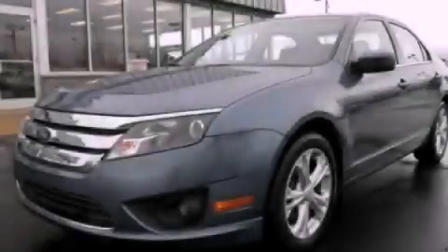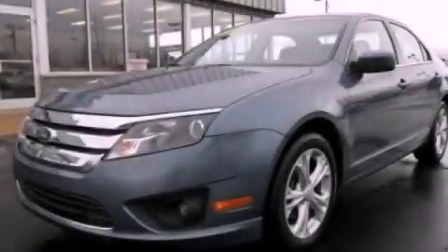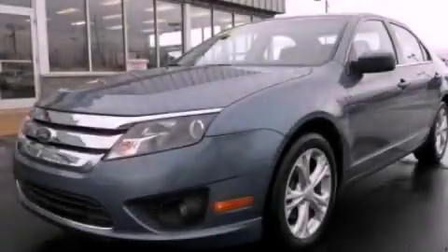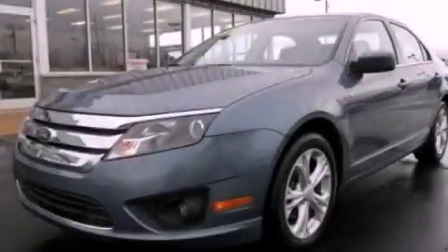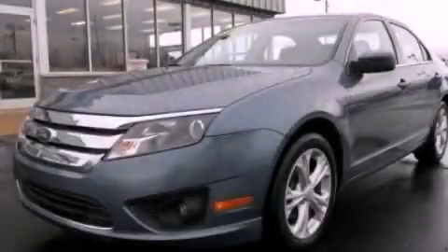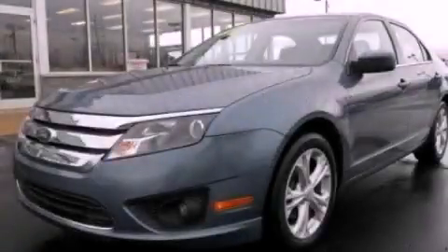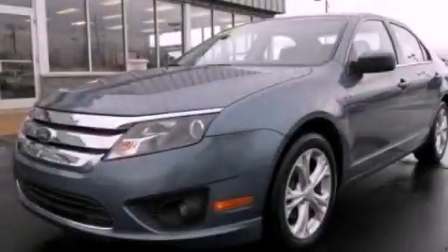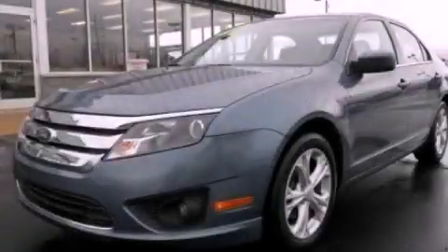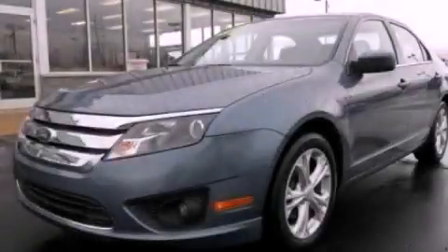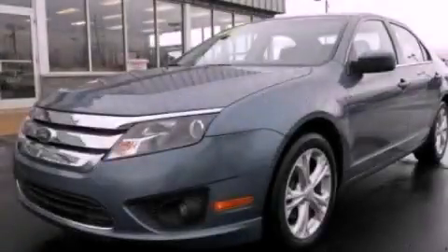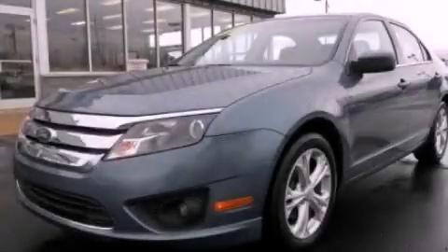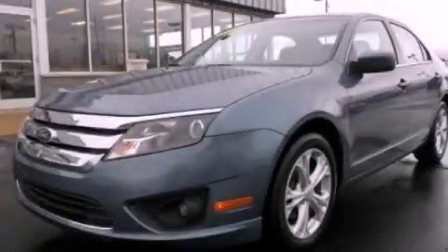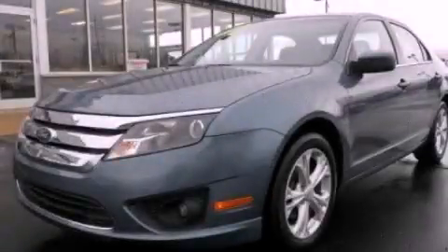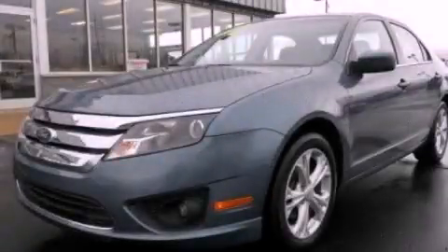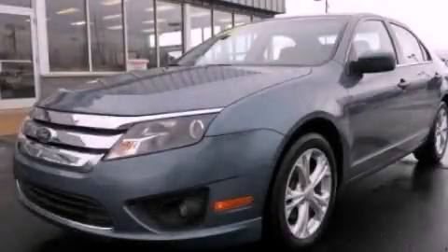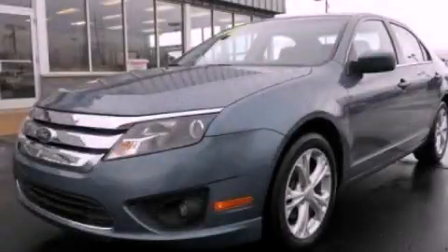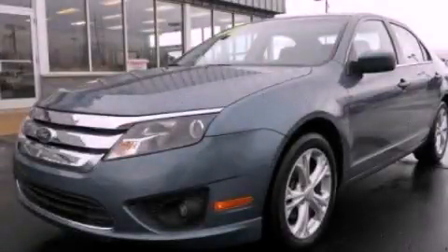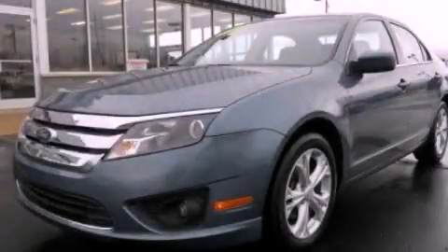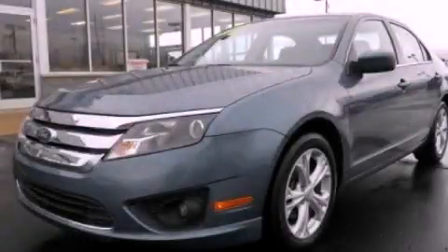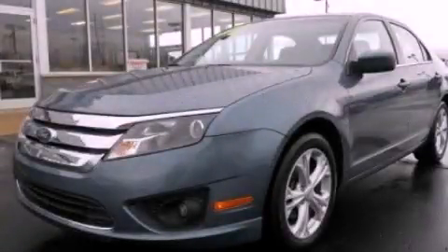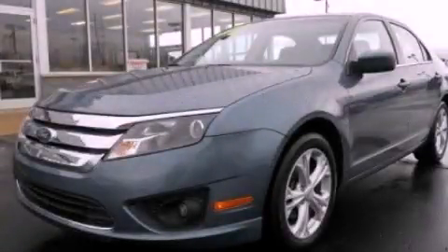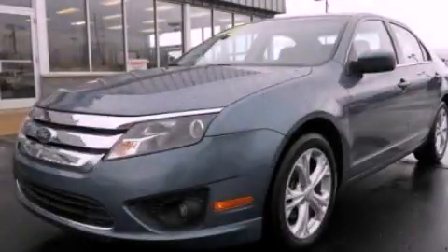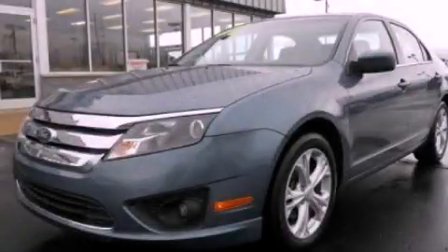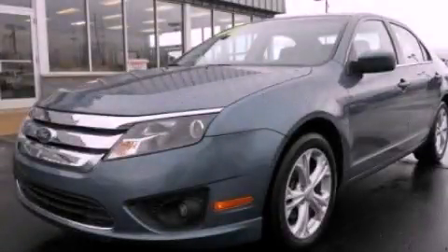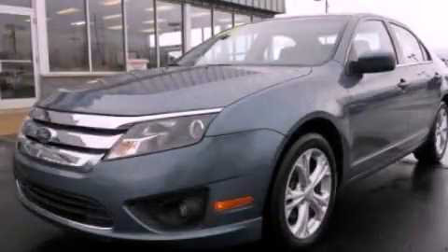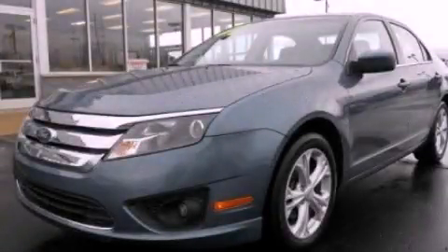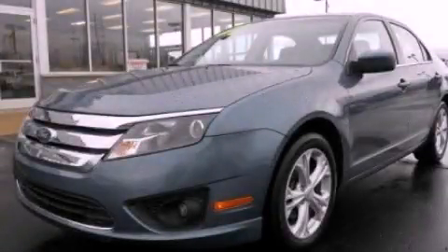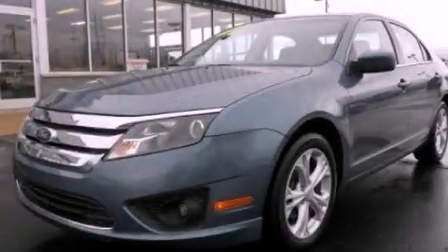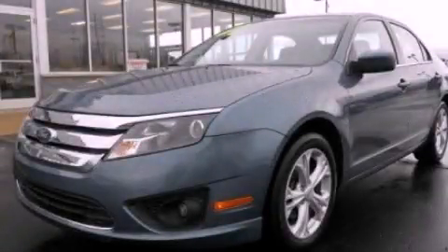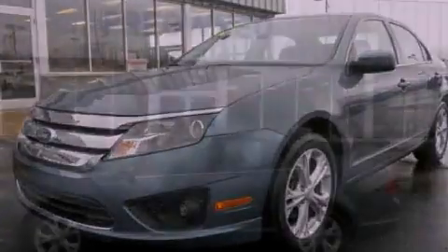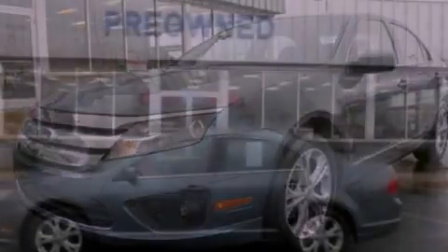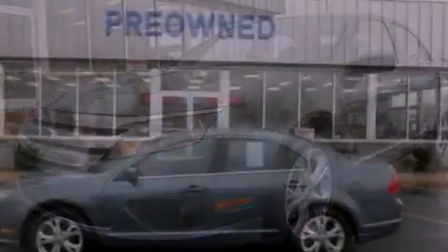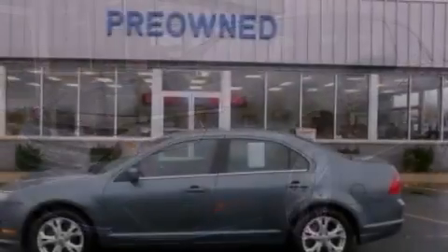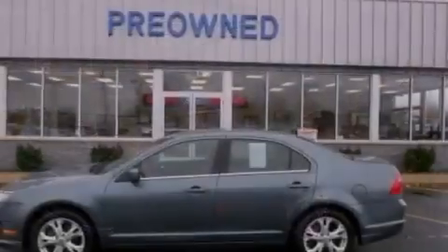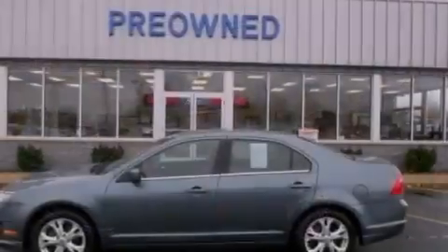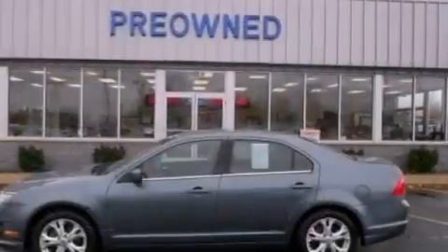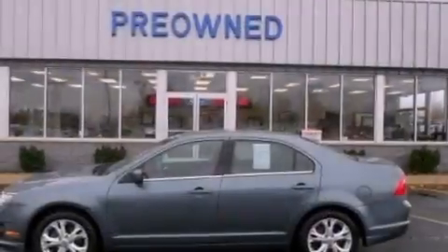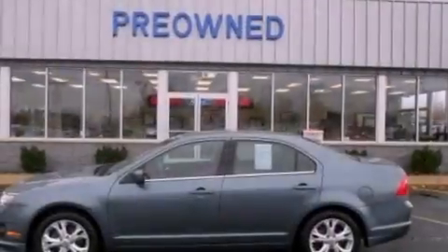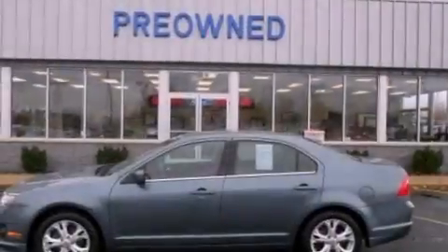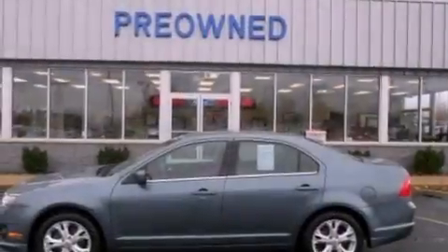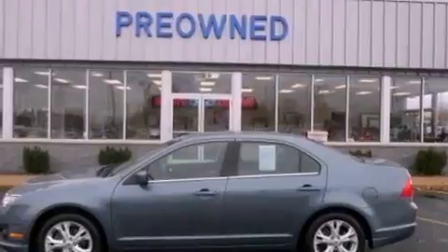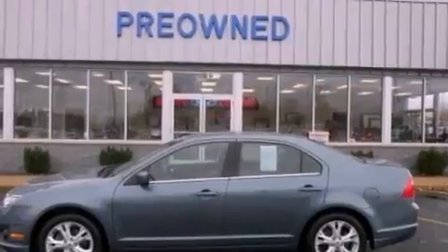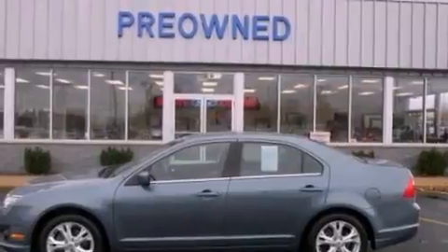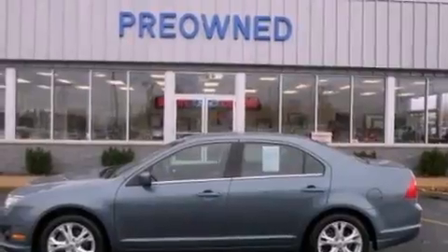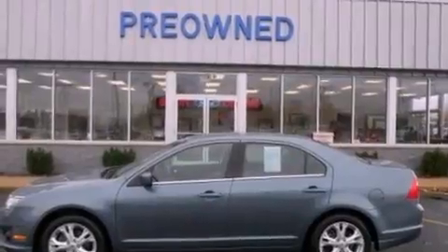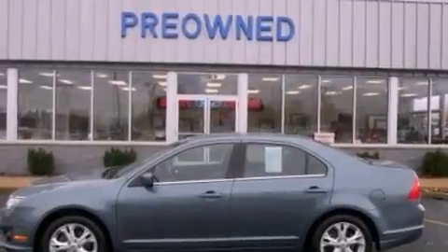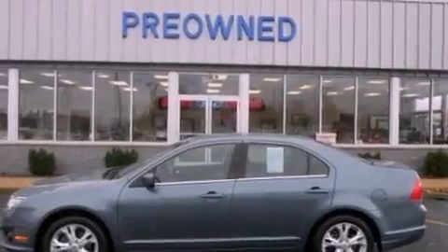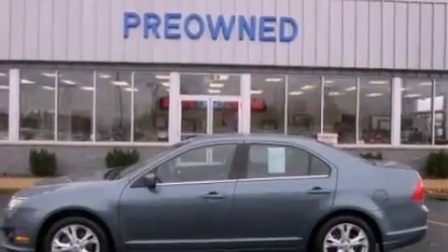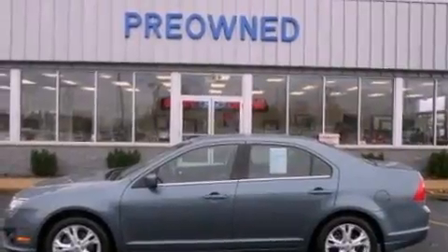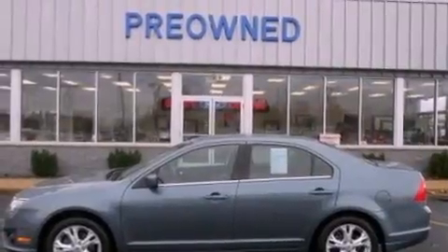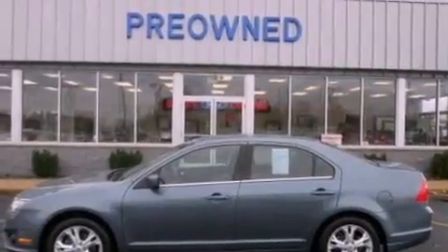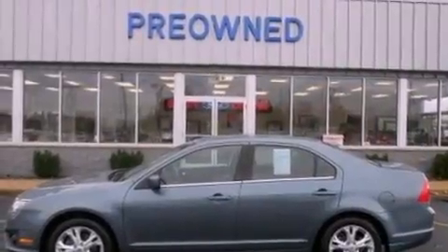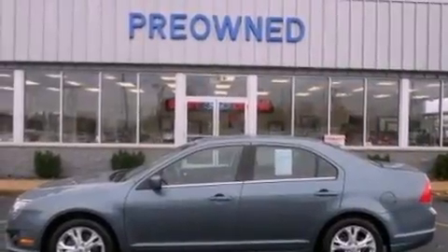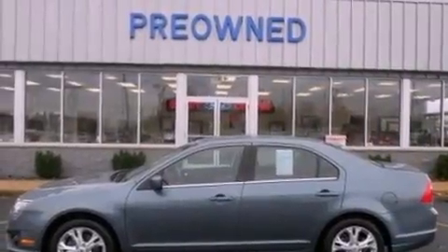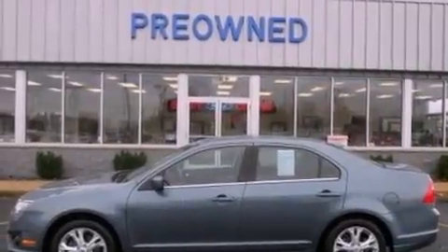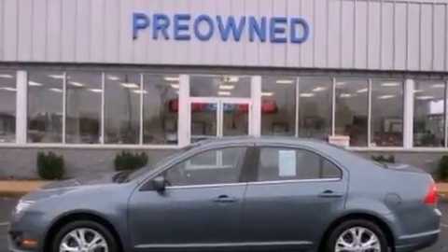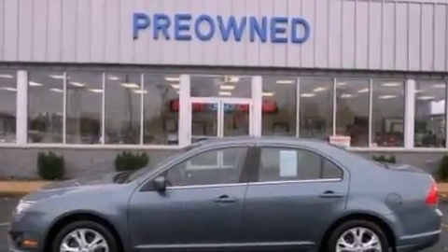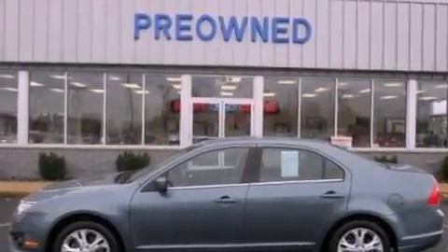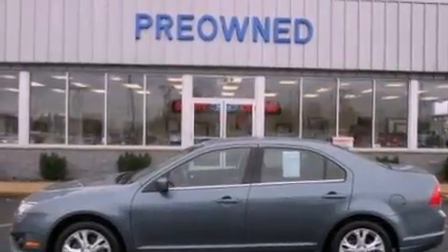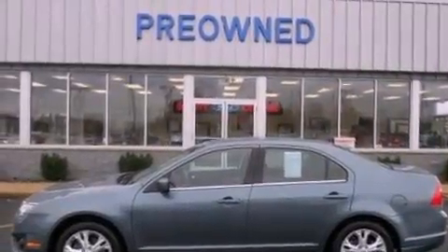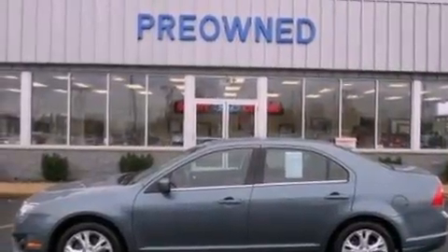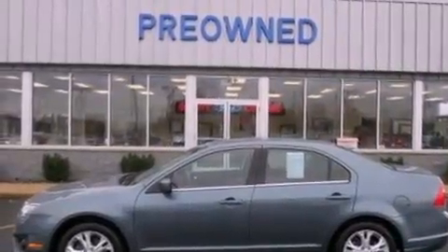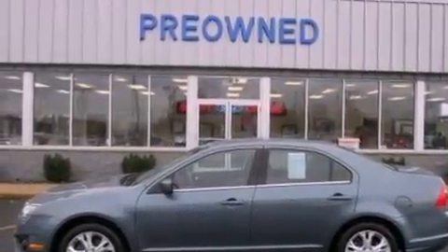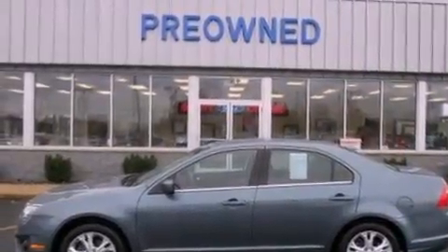This is a 2012 Ford Fusion. It has a 3.0-liter six-cylinder engine and an automatic transmission.